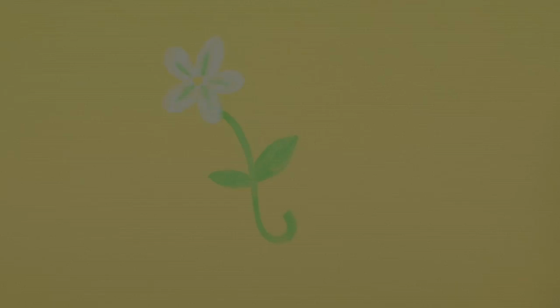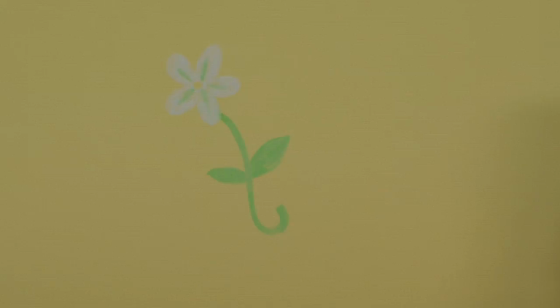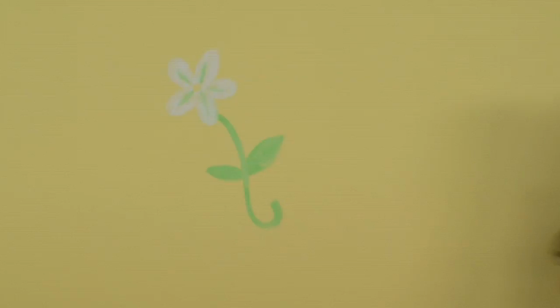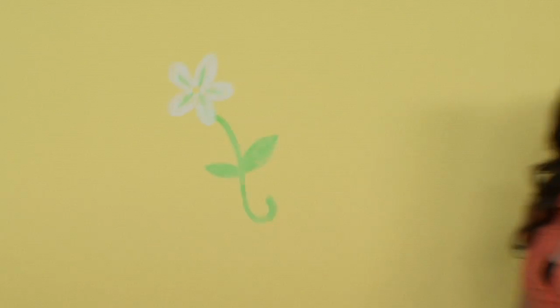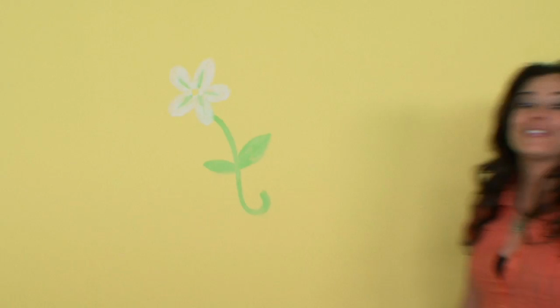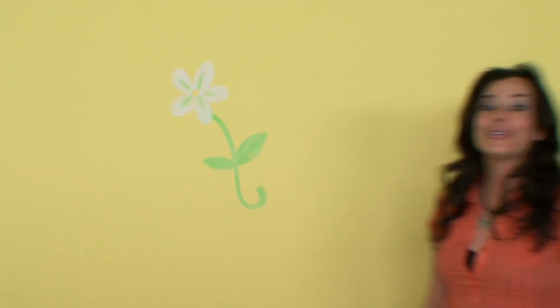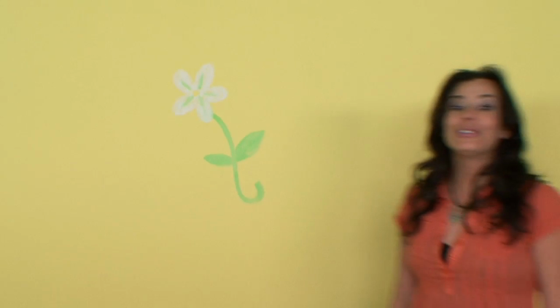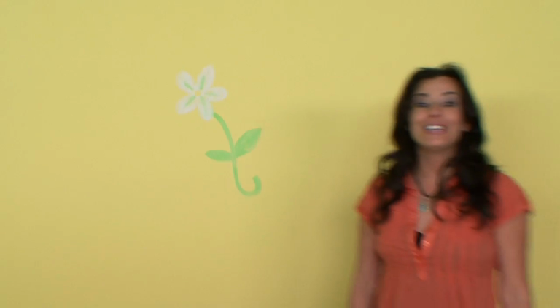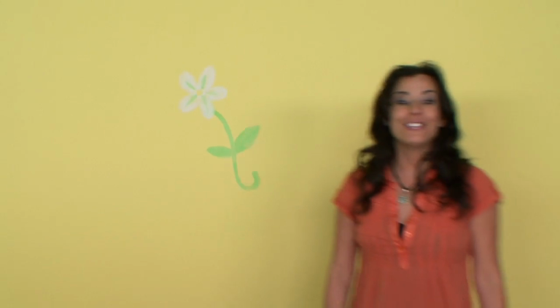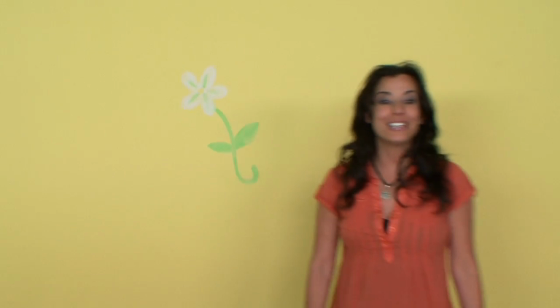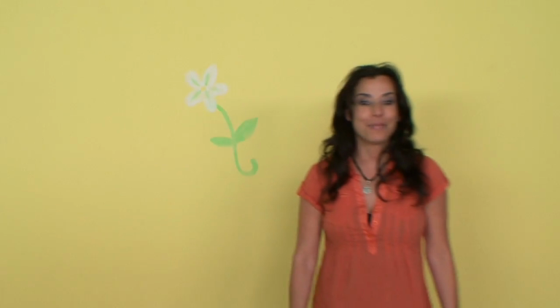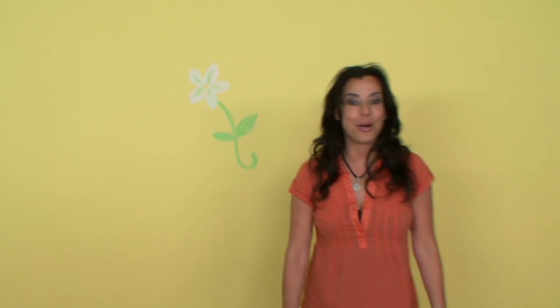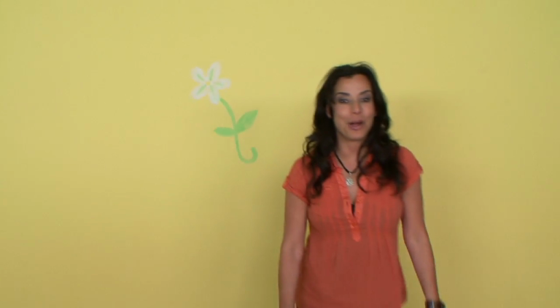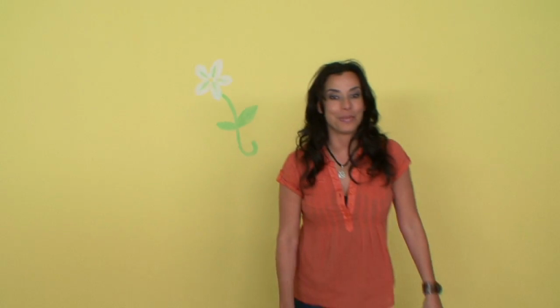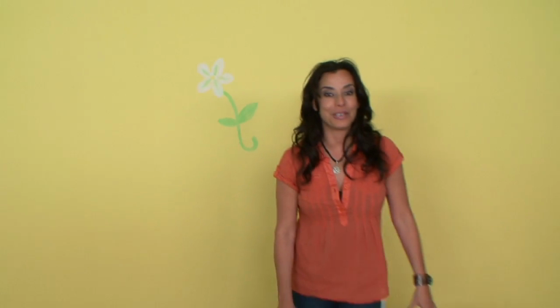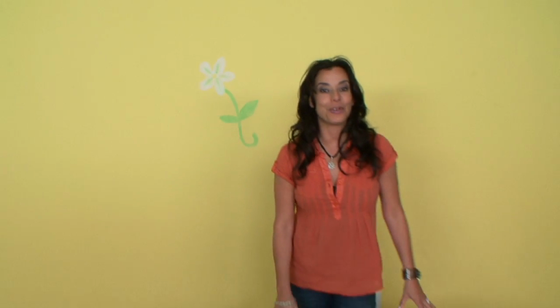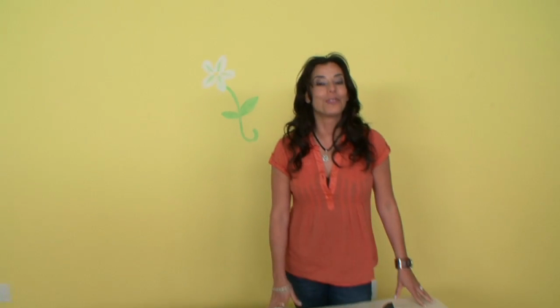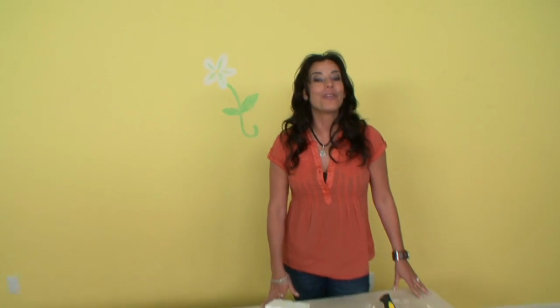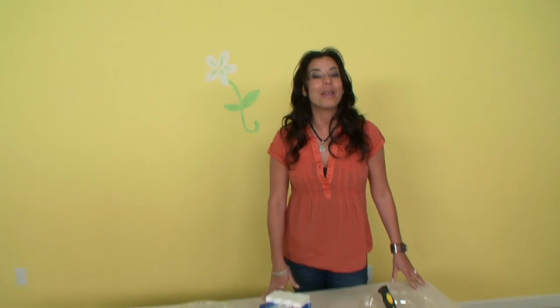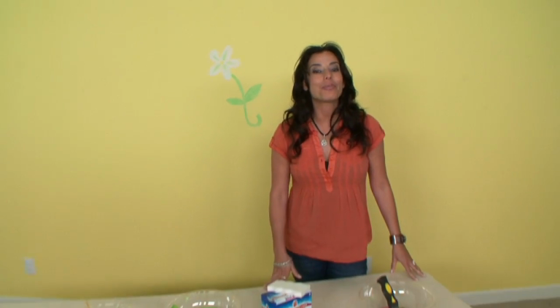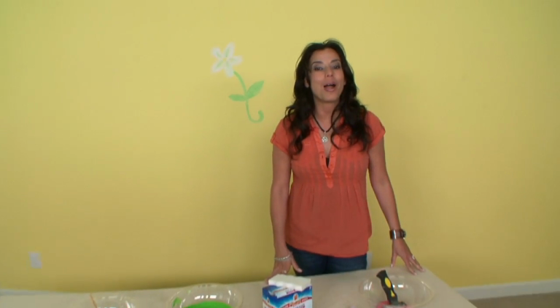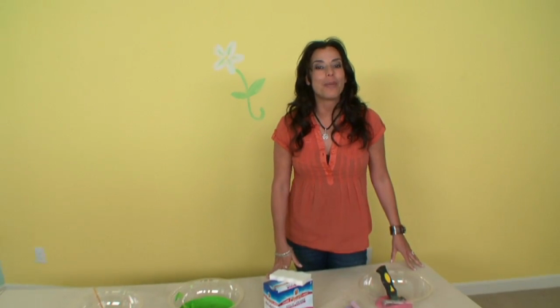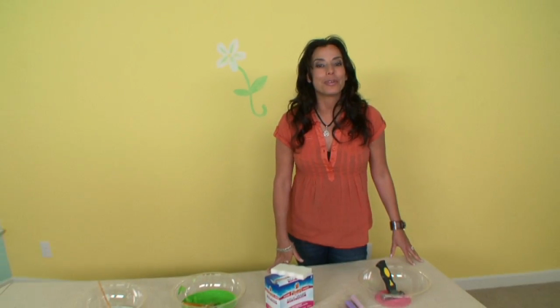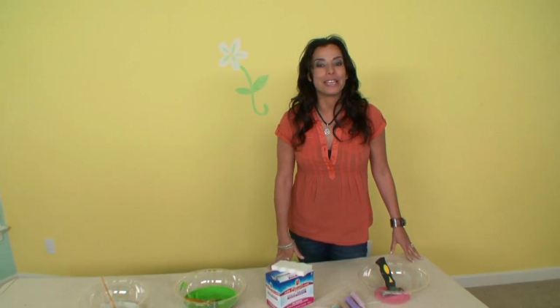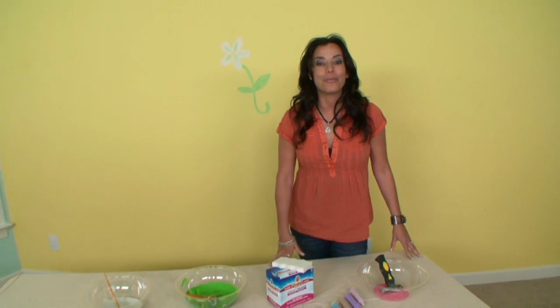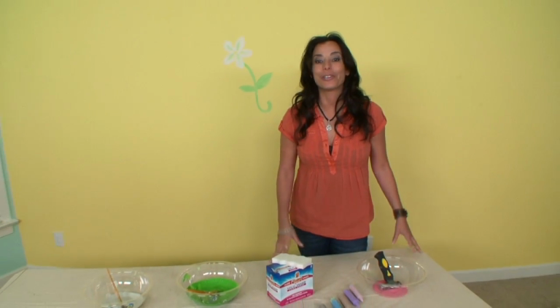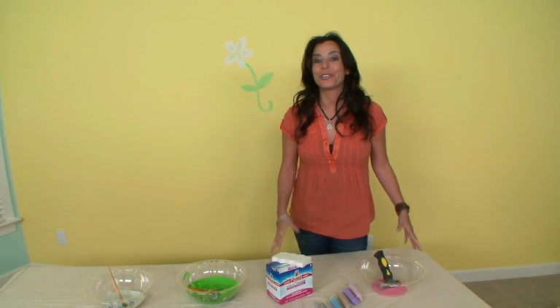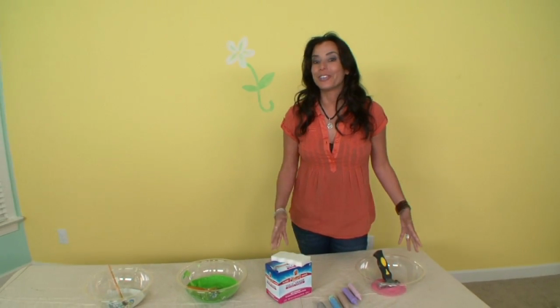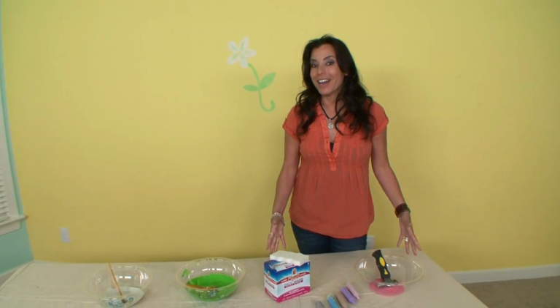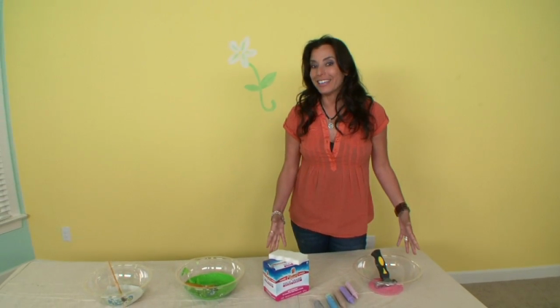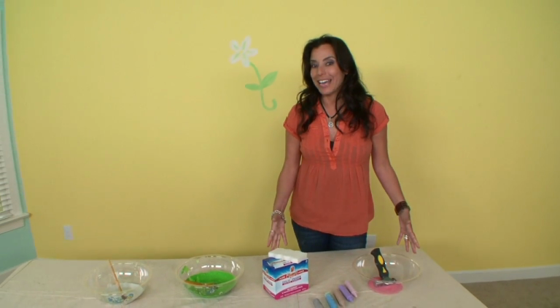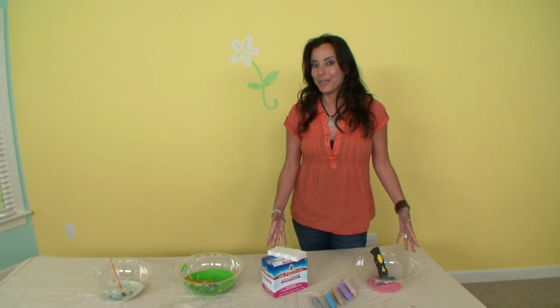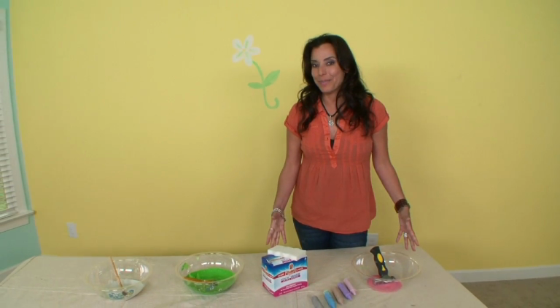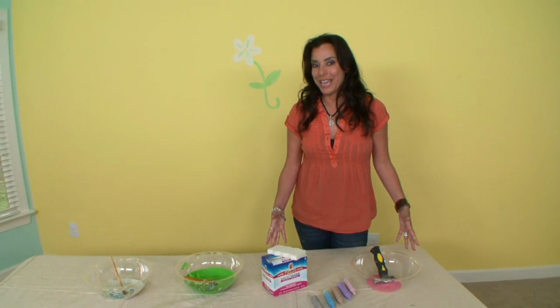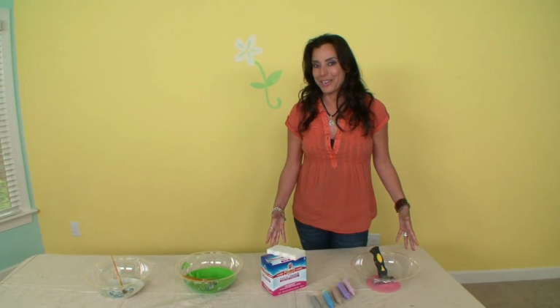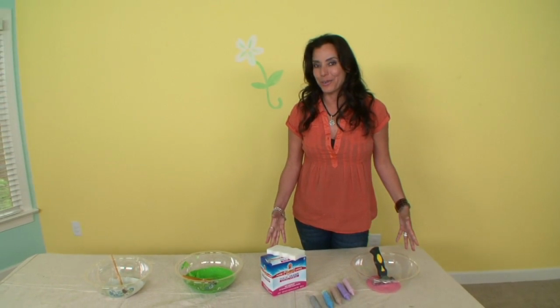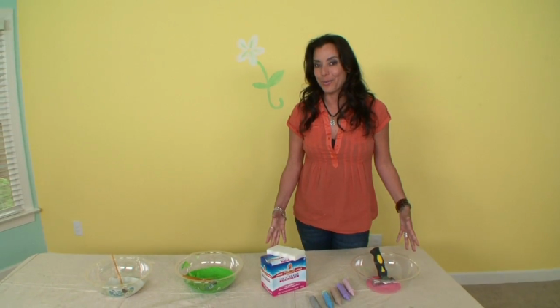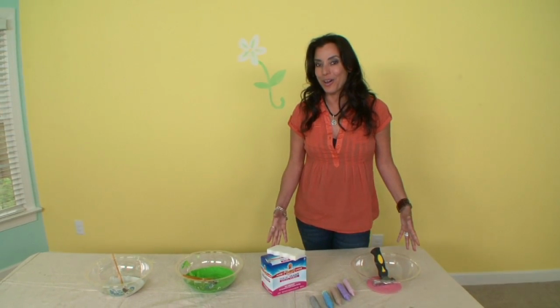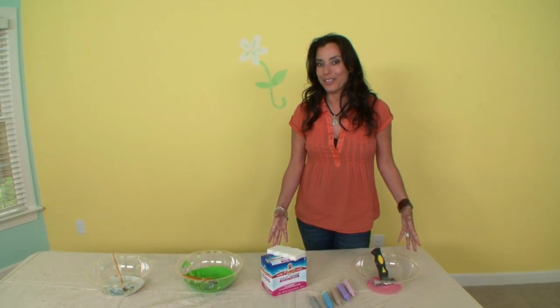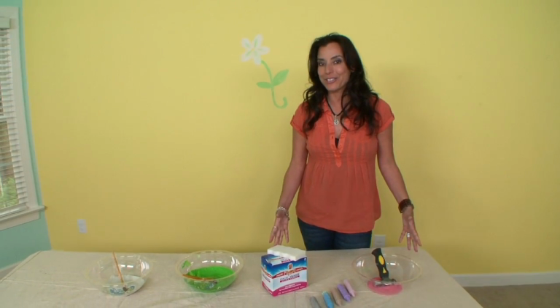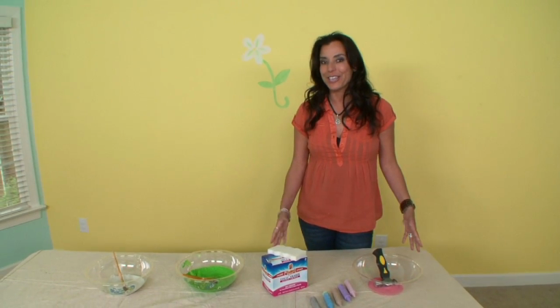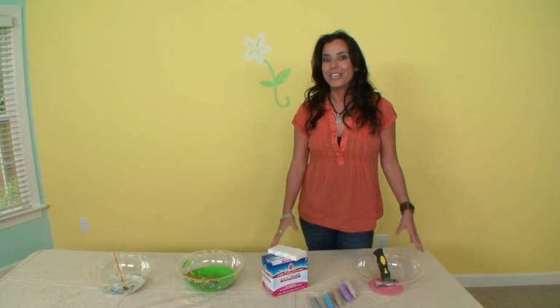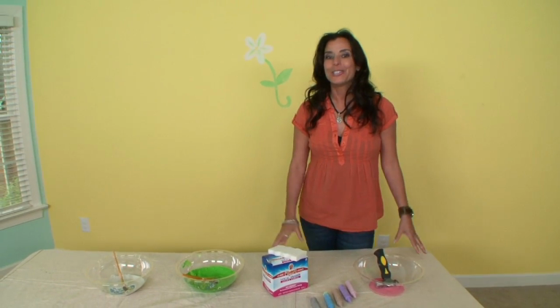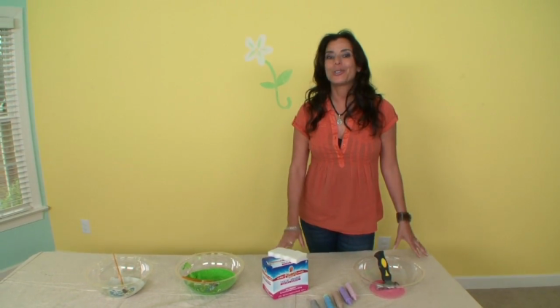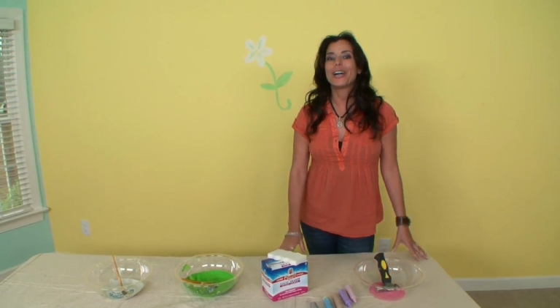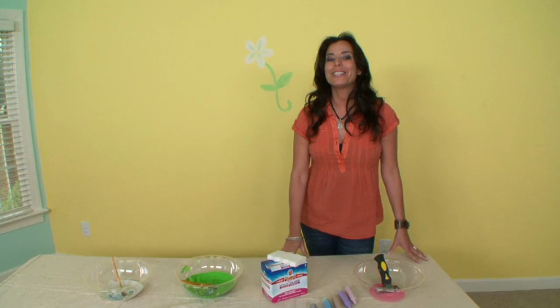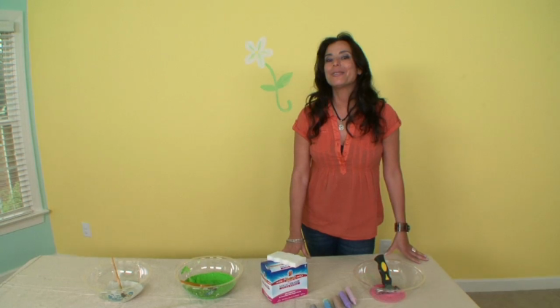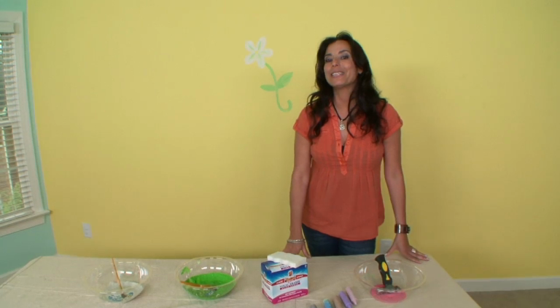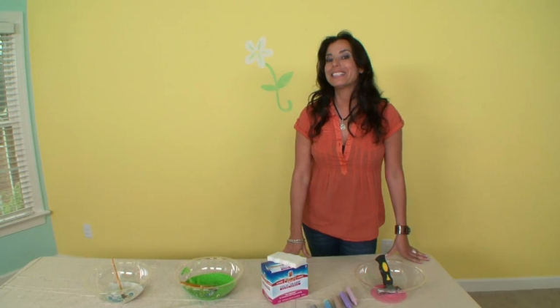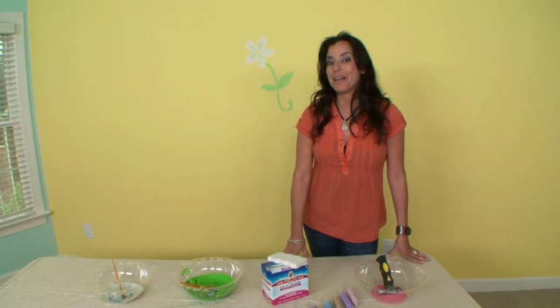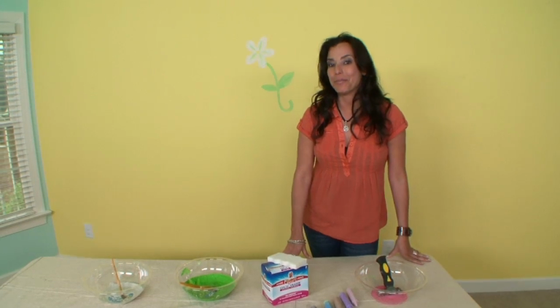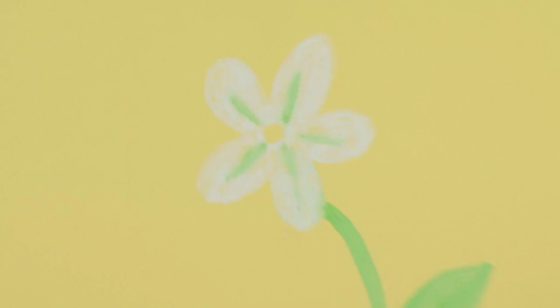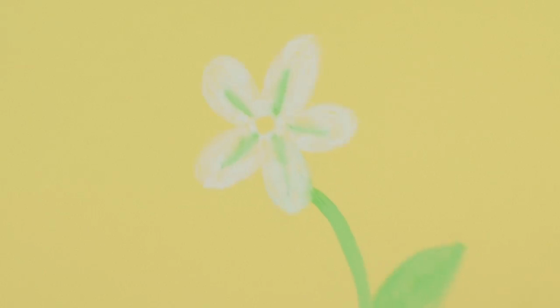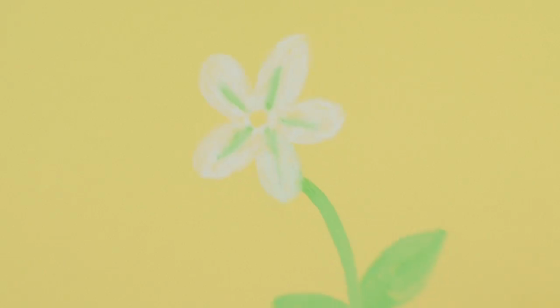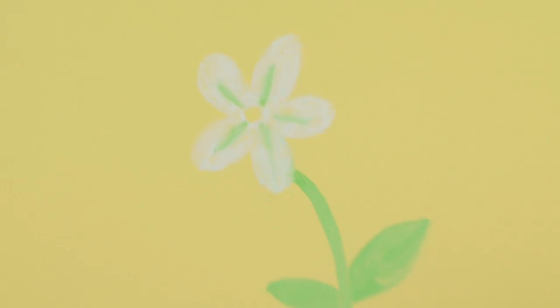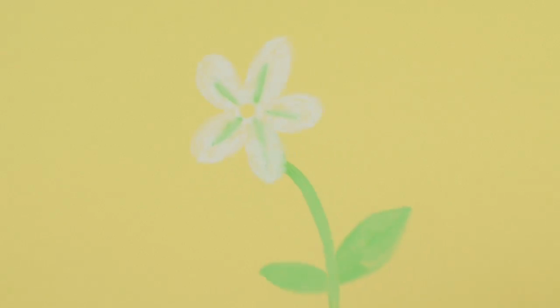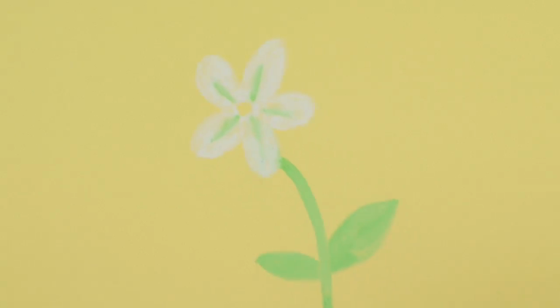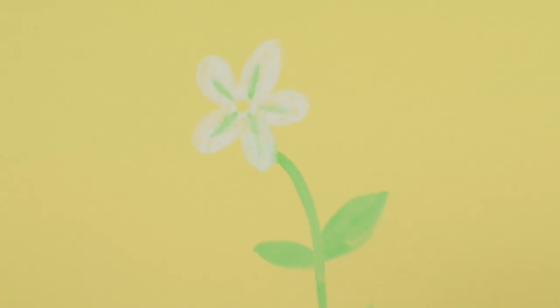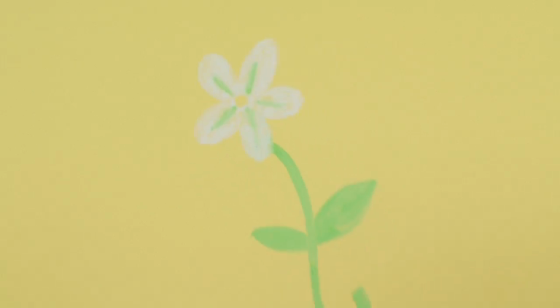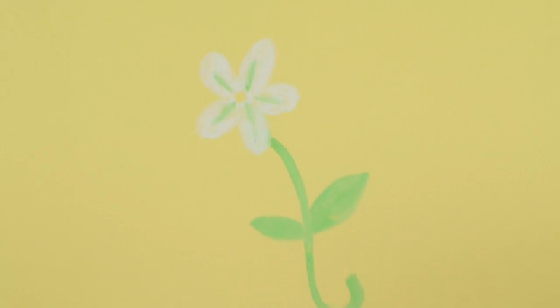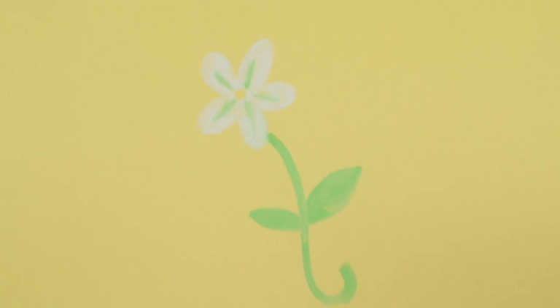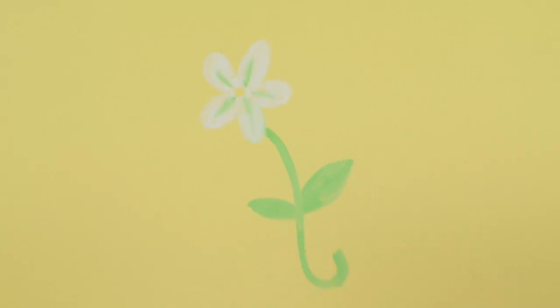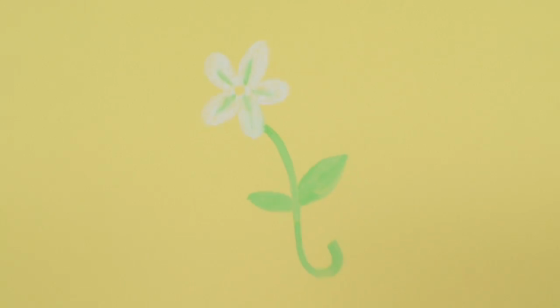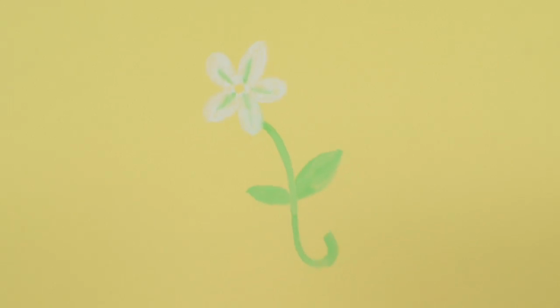If you live in an apartment or rent property where you're not allowed to paint your walls, try doing temporary designs with chalk.